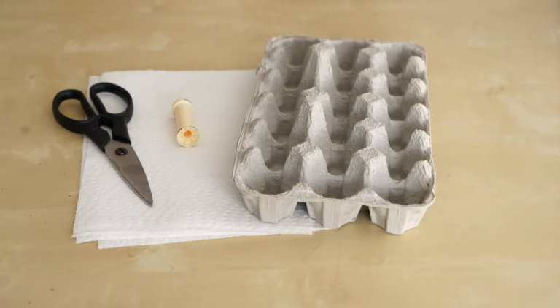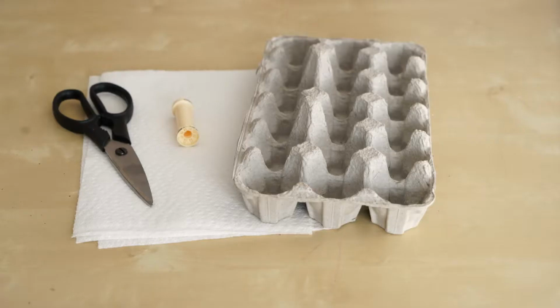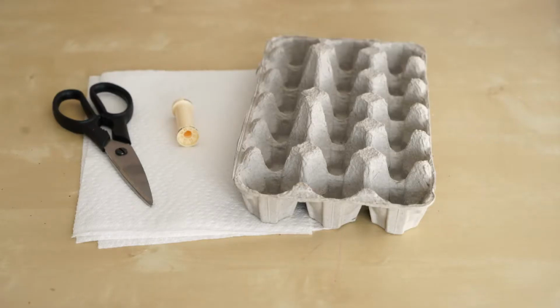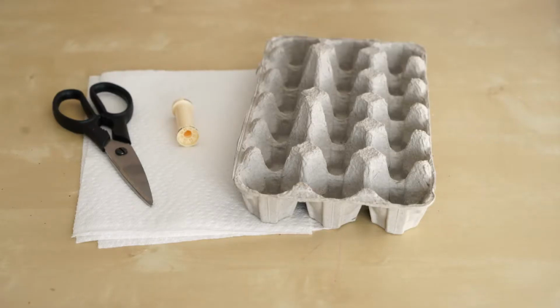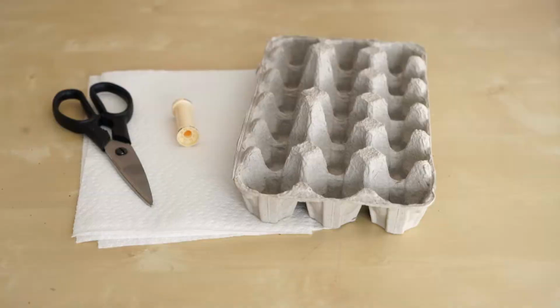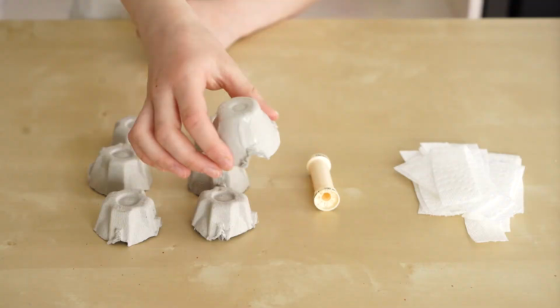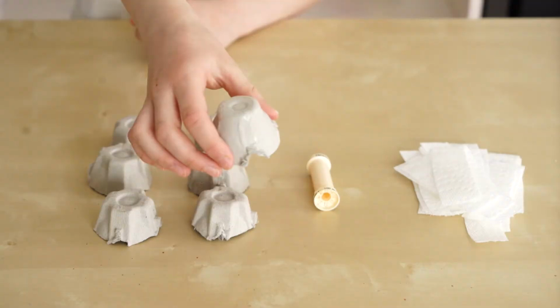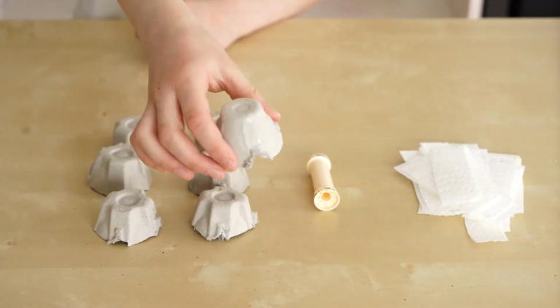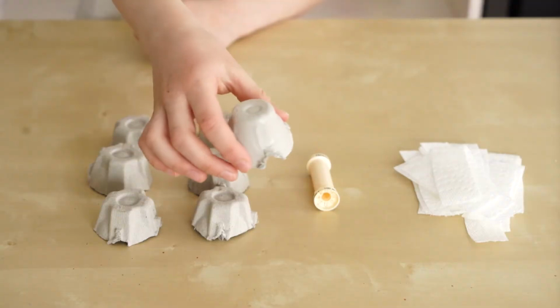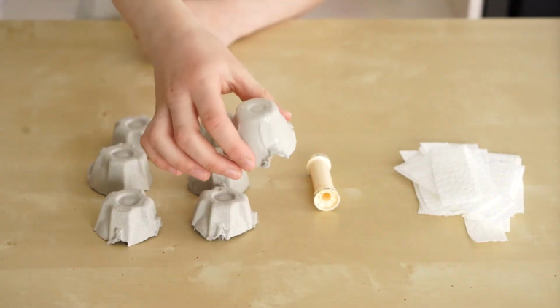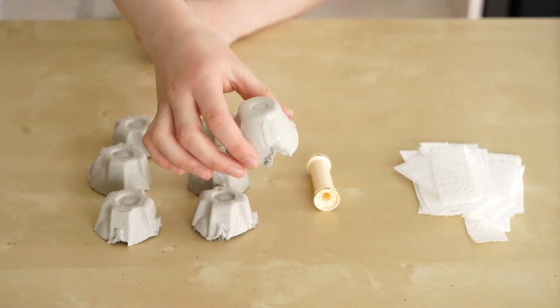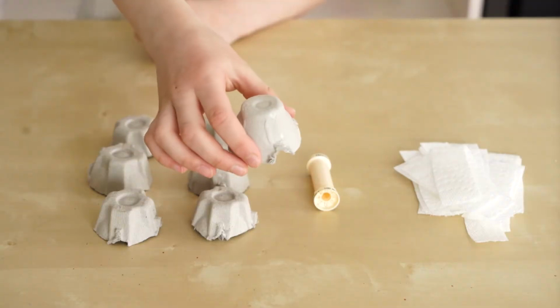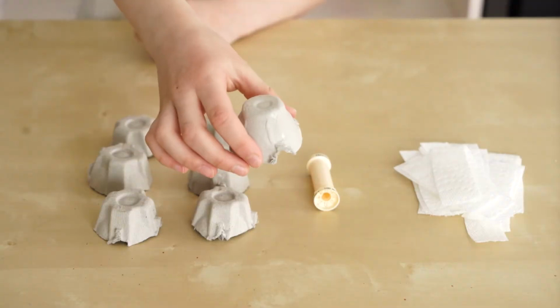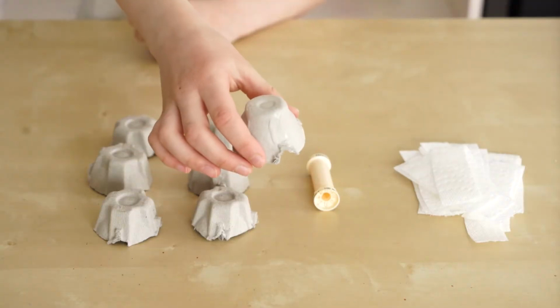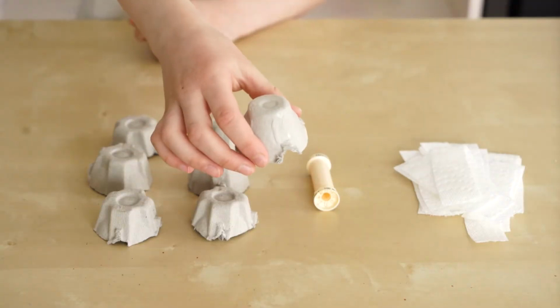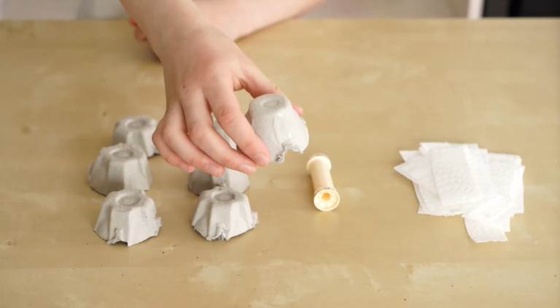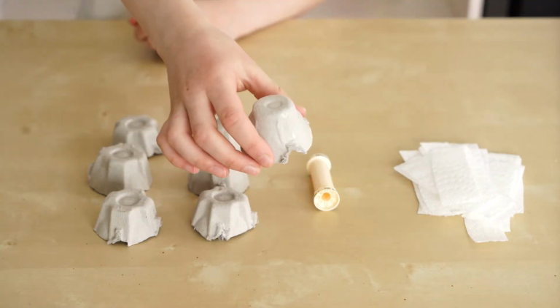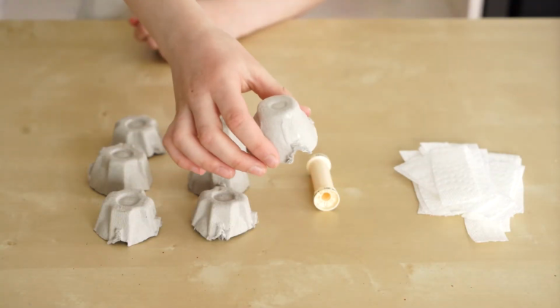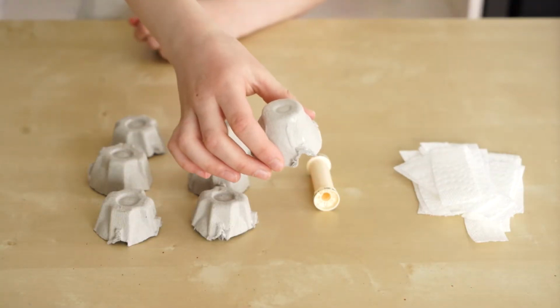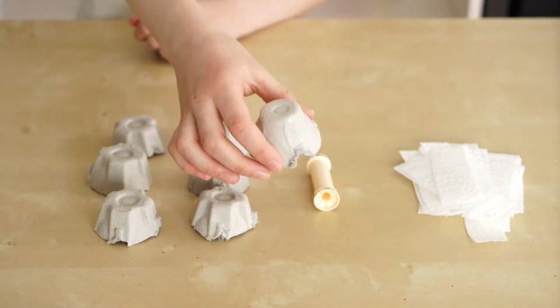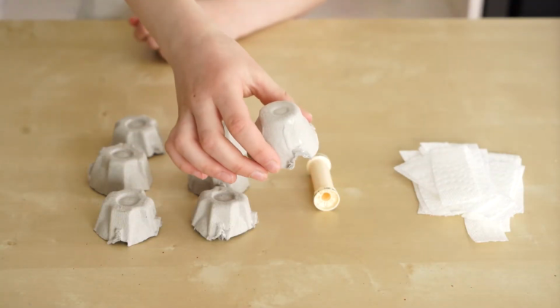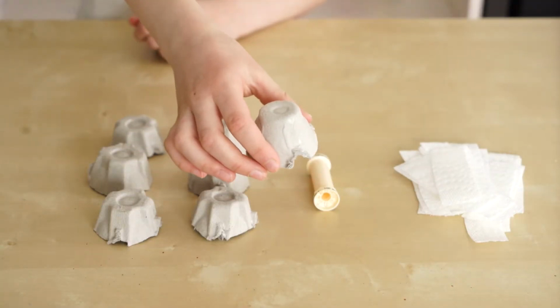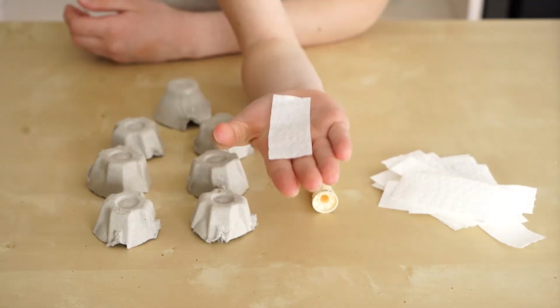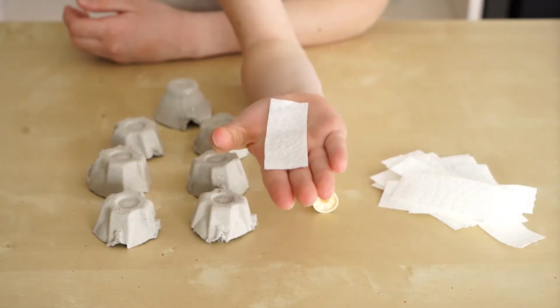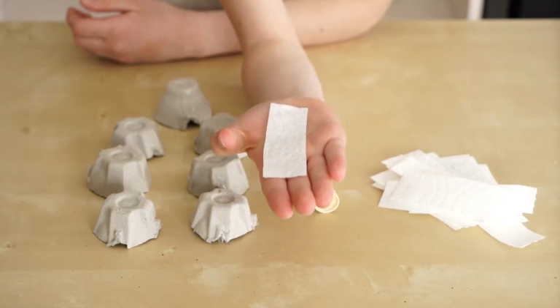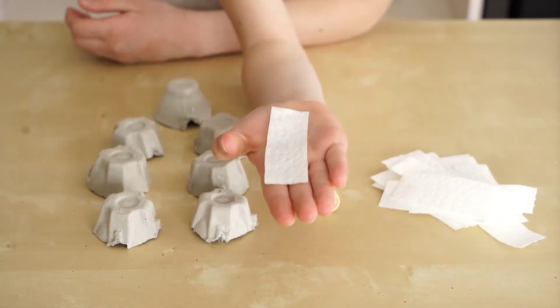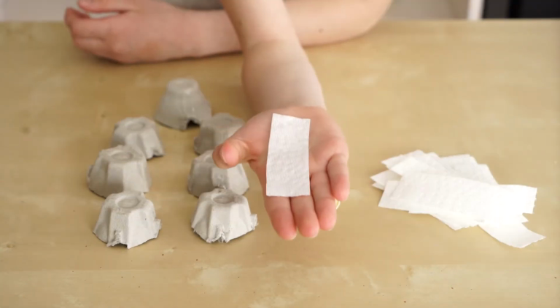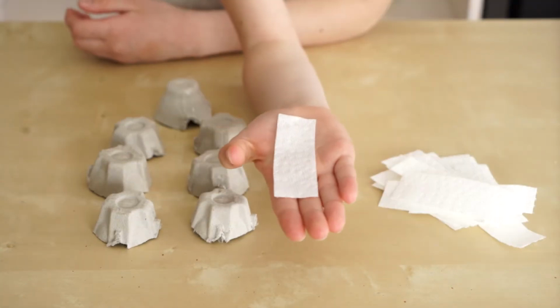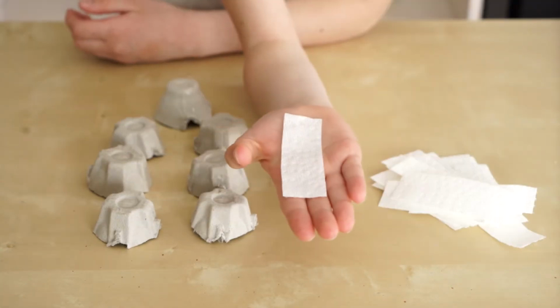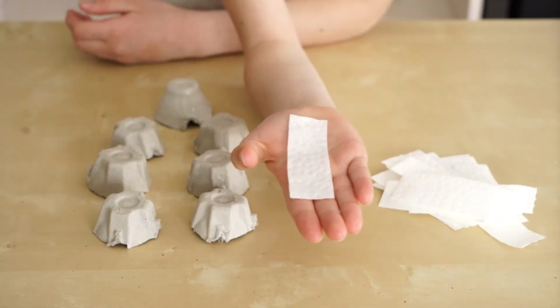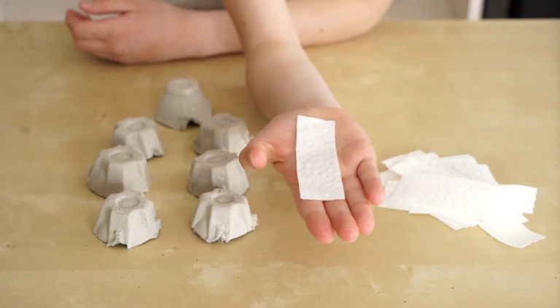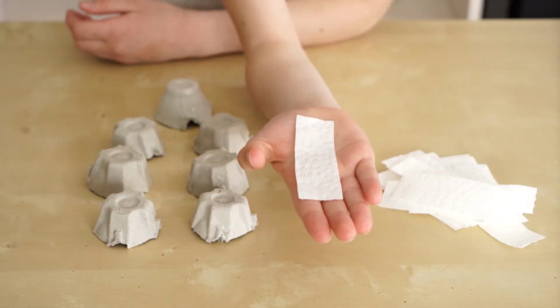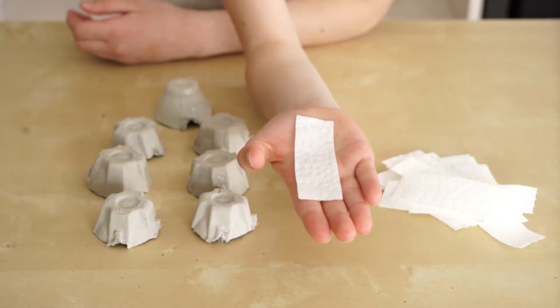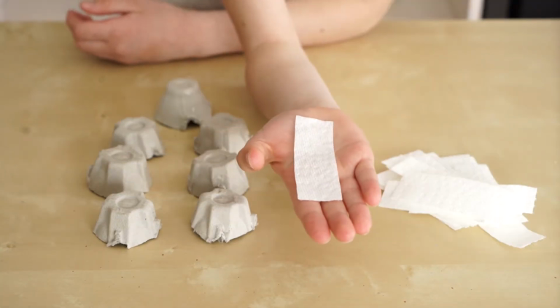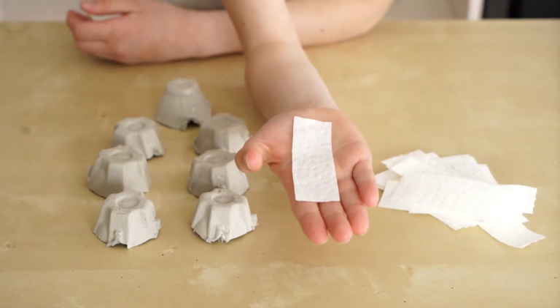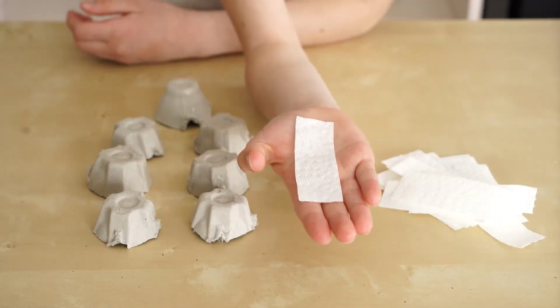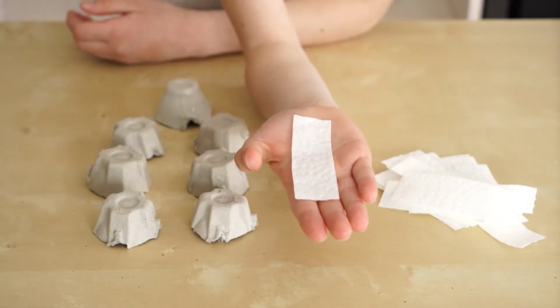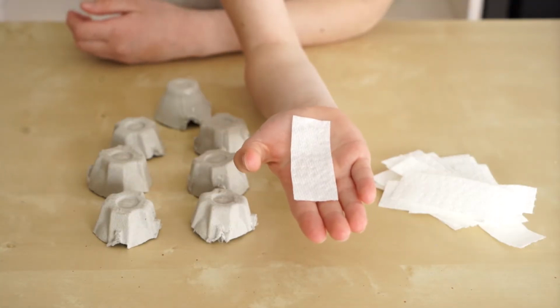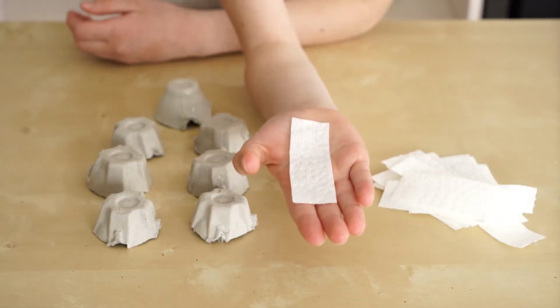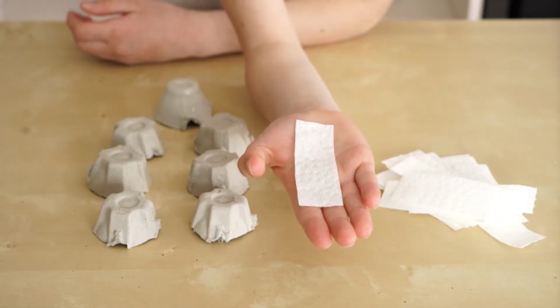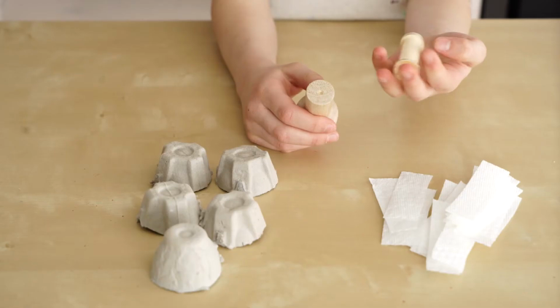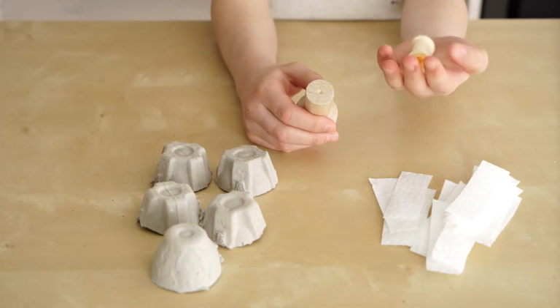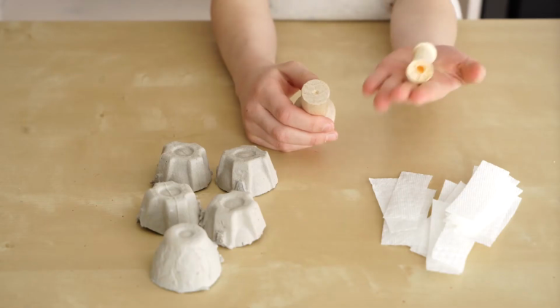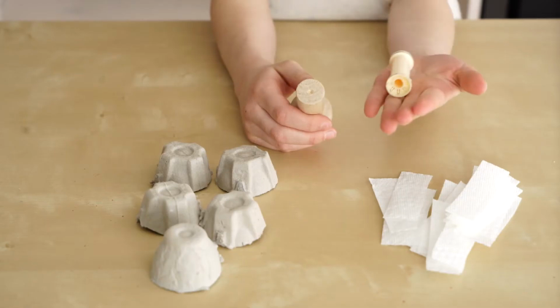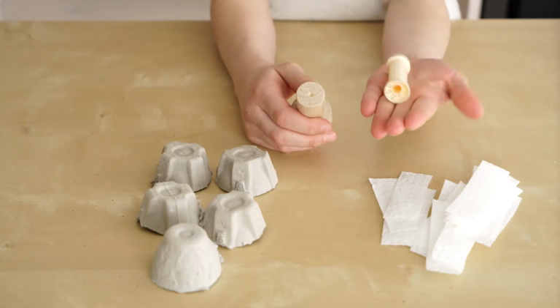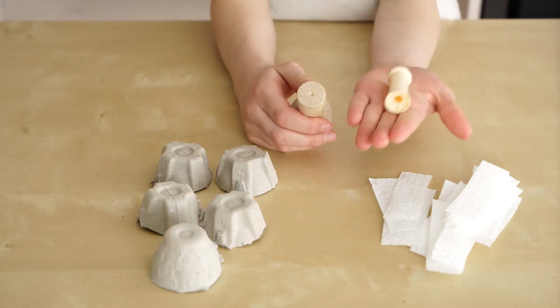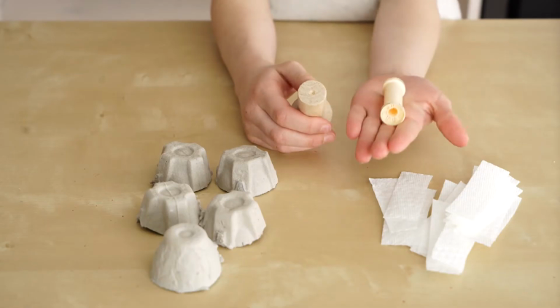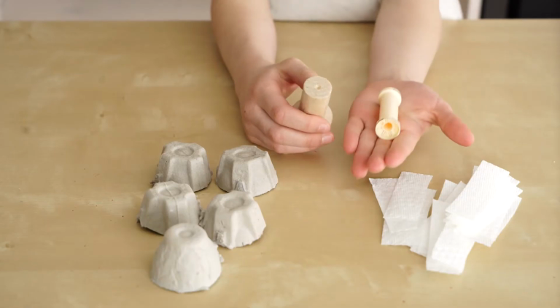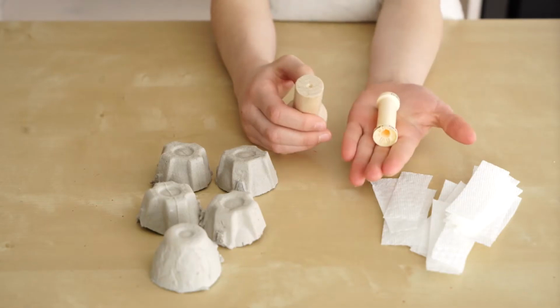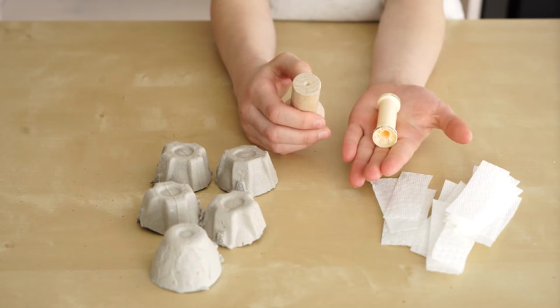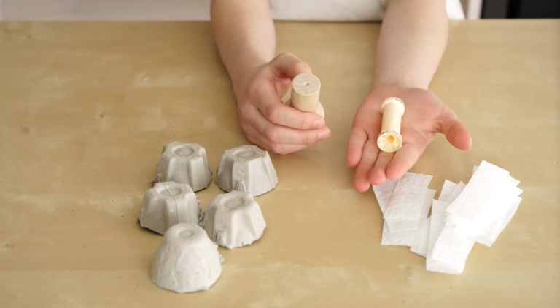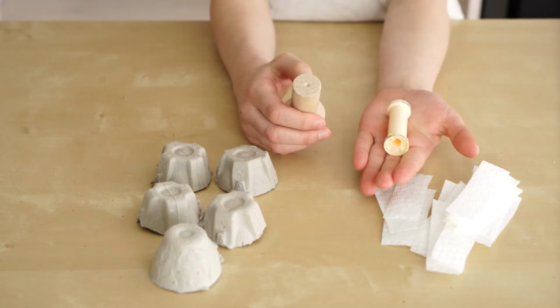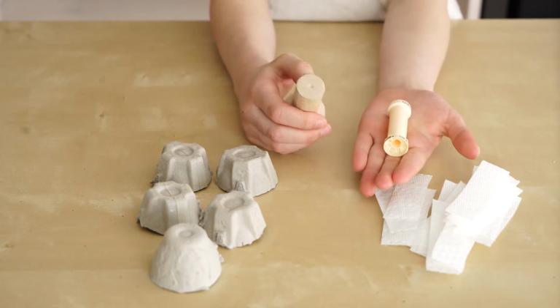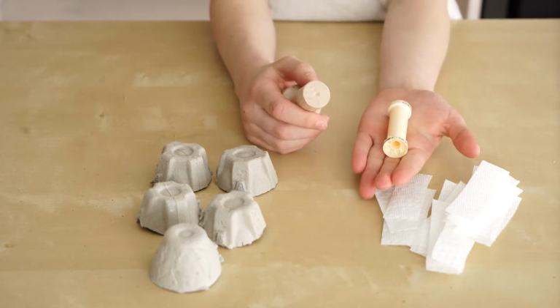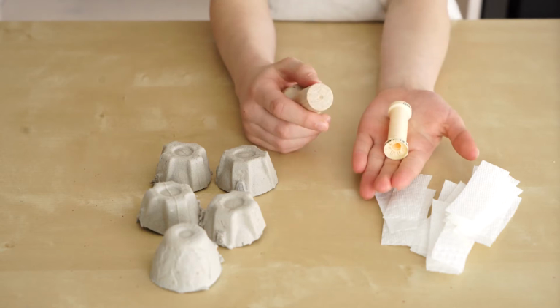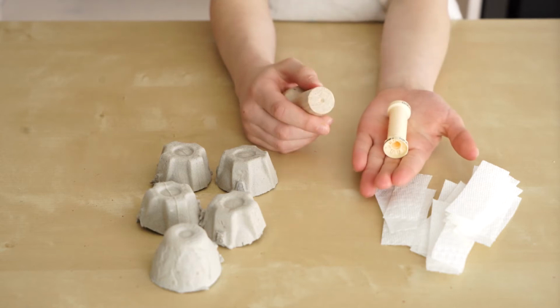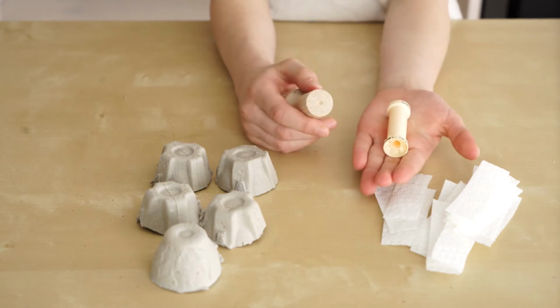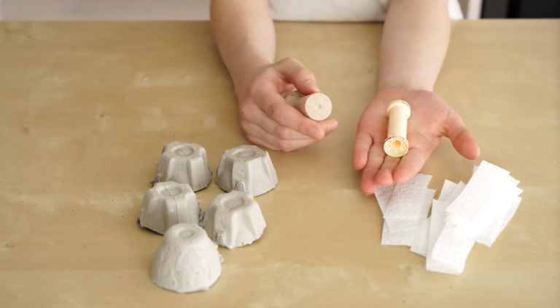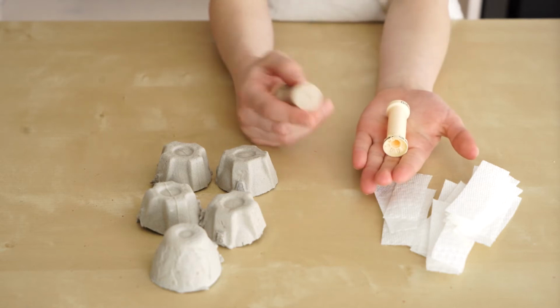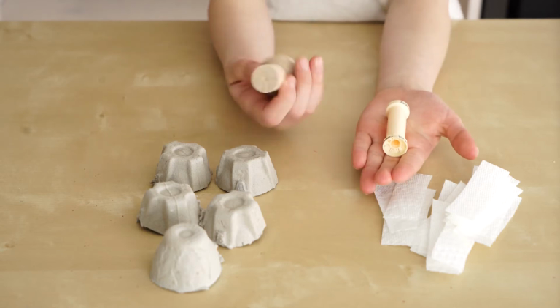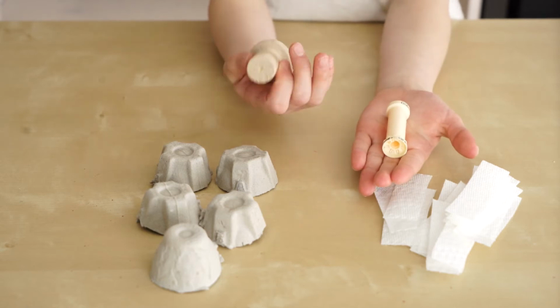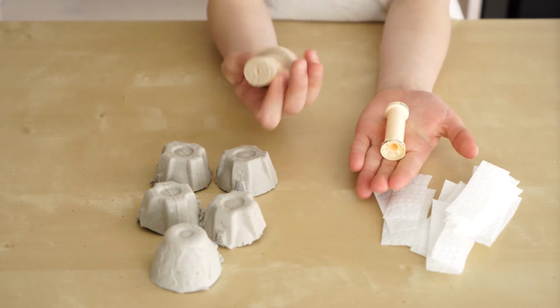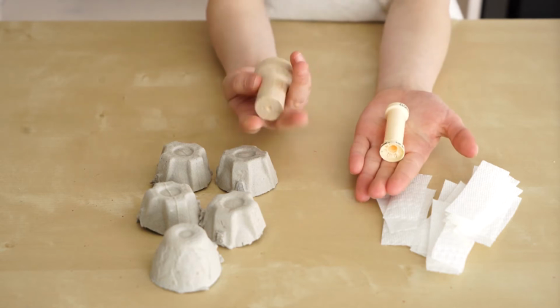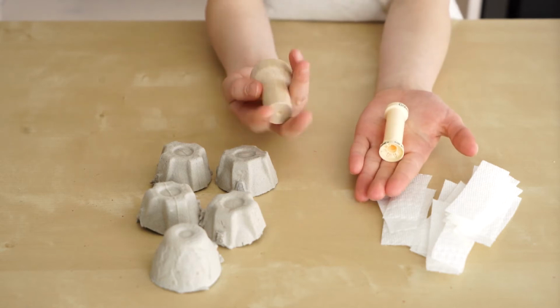Have an adult help you cut out your egg carton. Cut your paper towel into strips. For your base, you can use an old spool or wood.